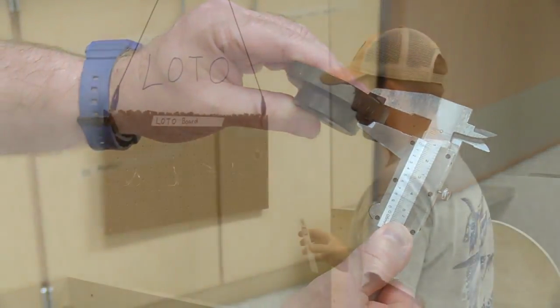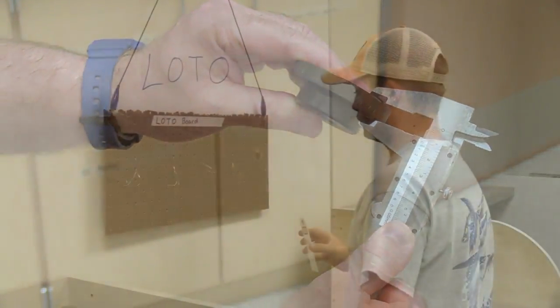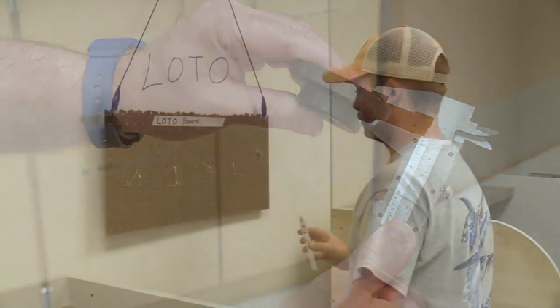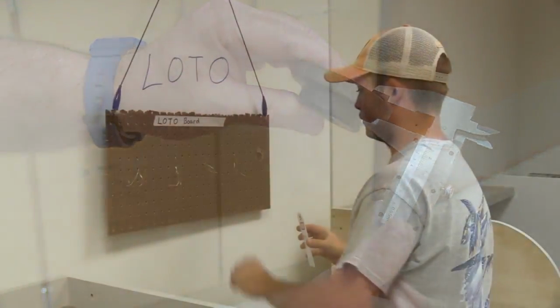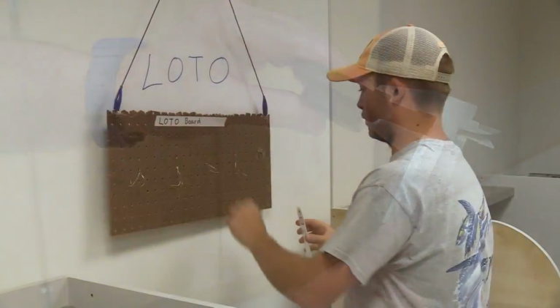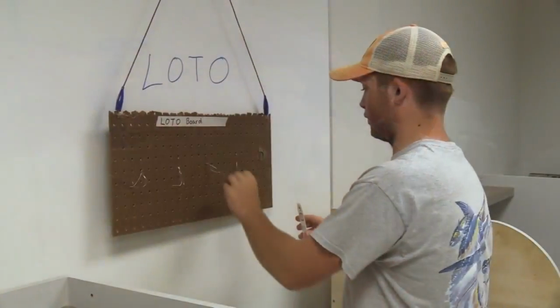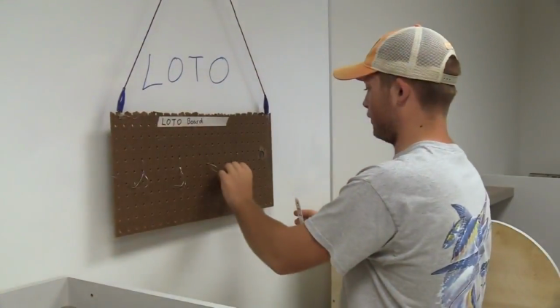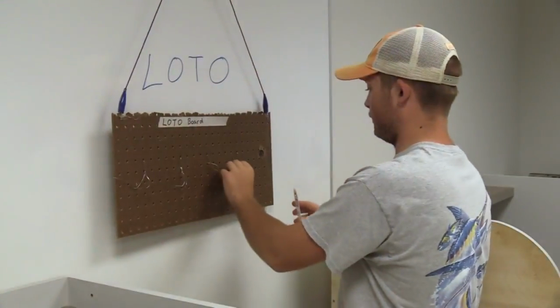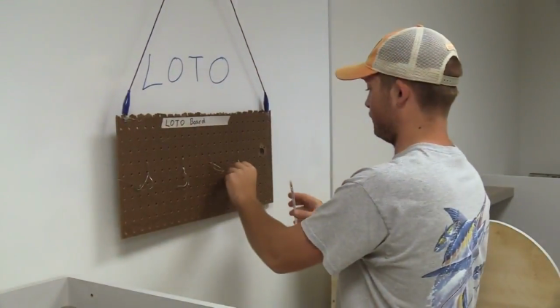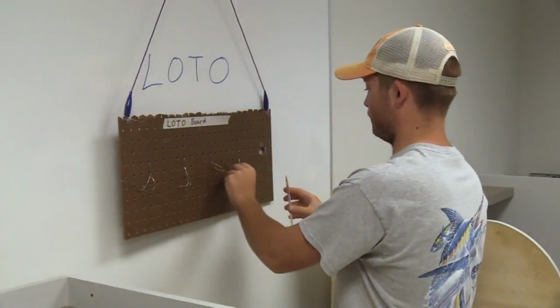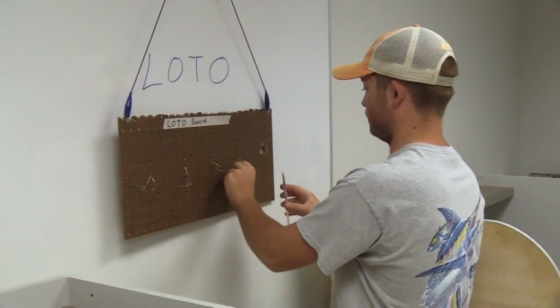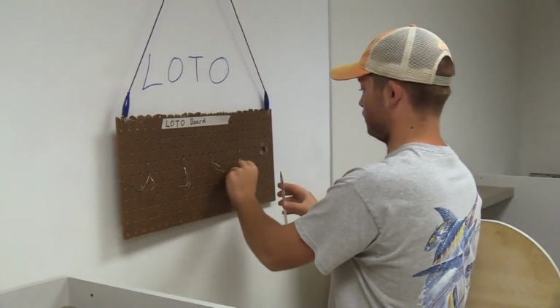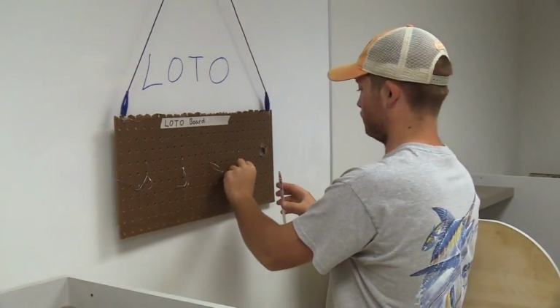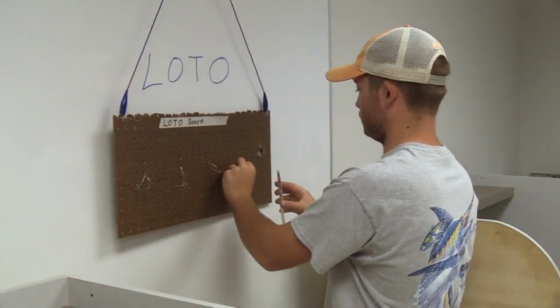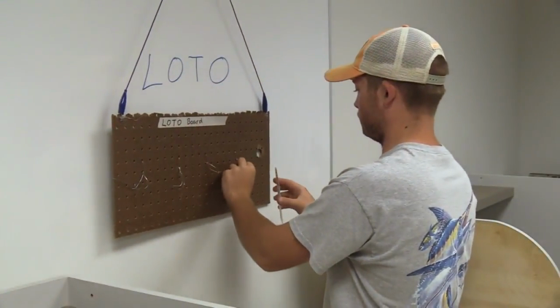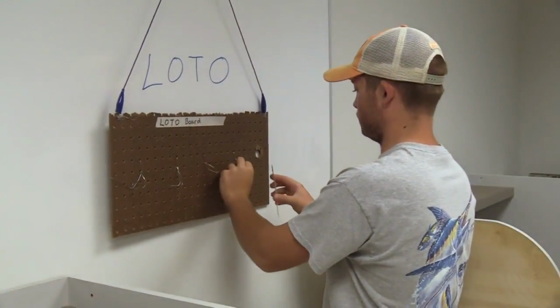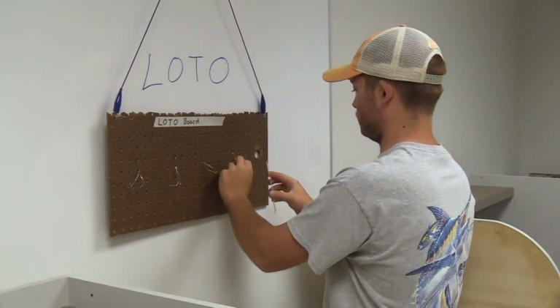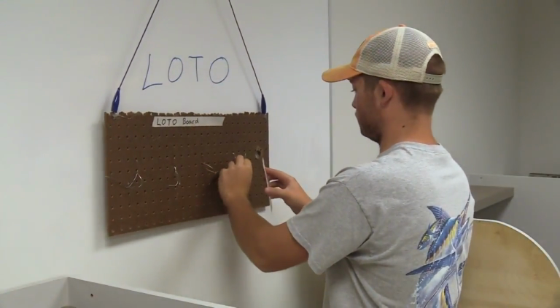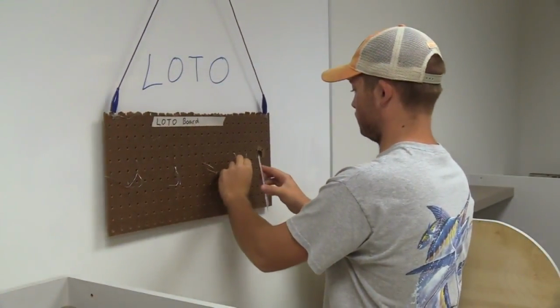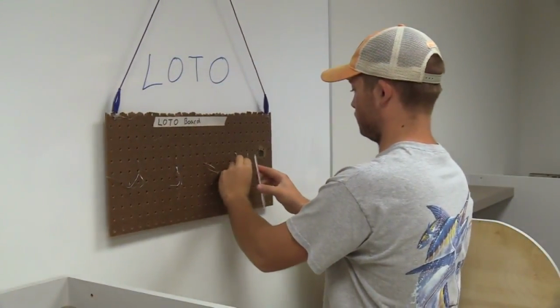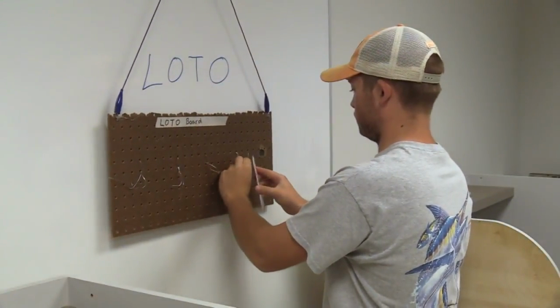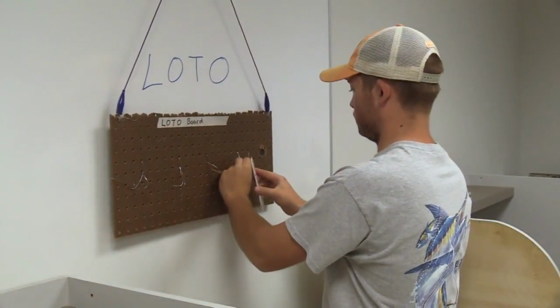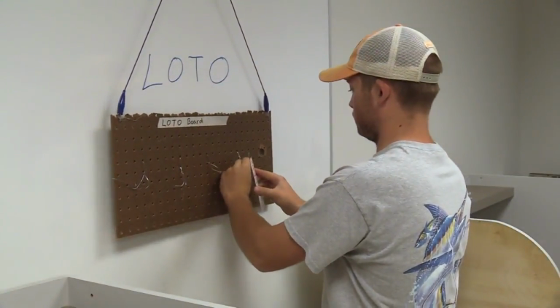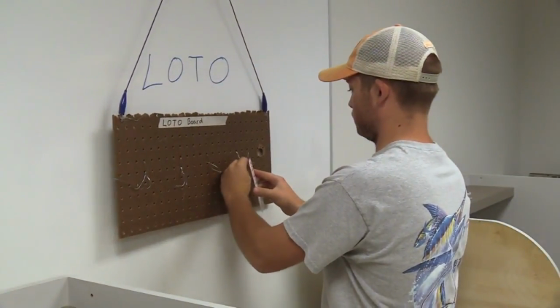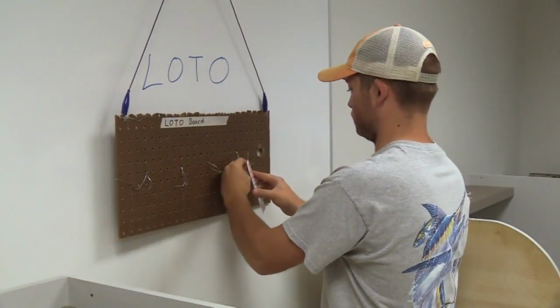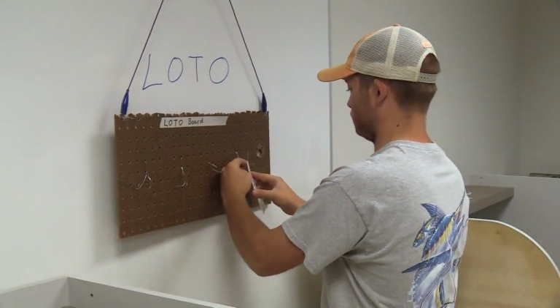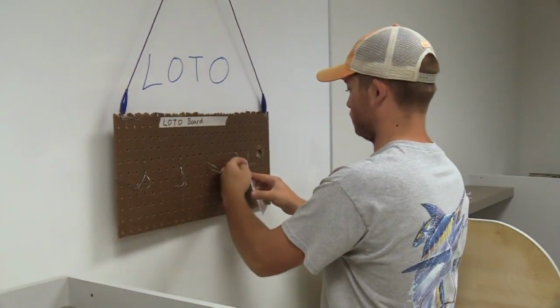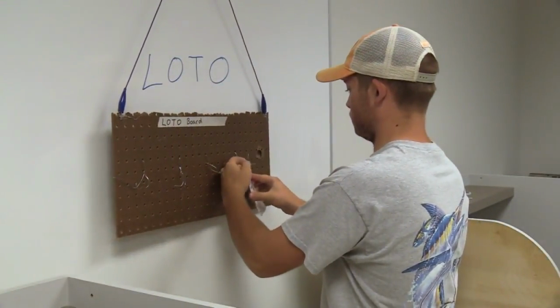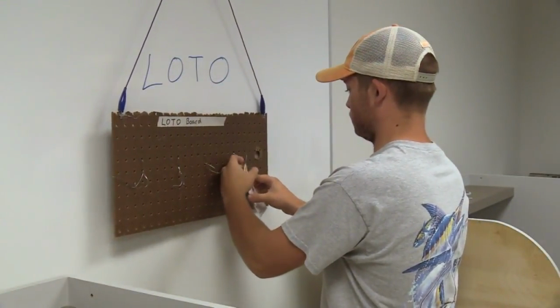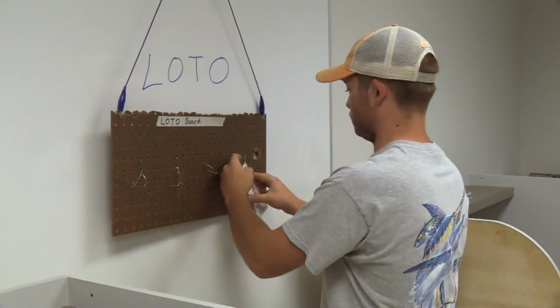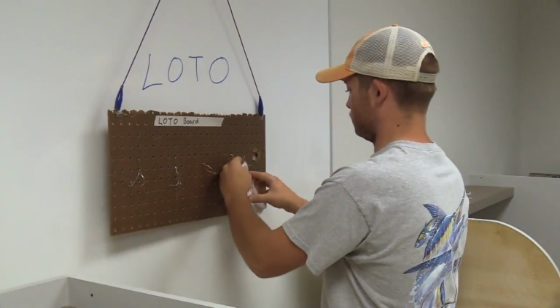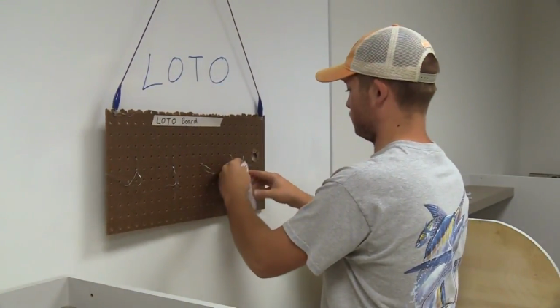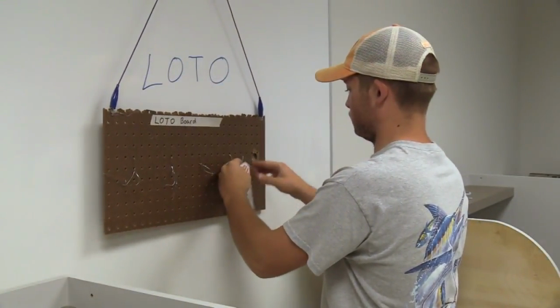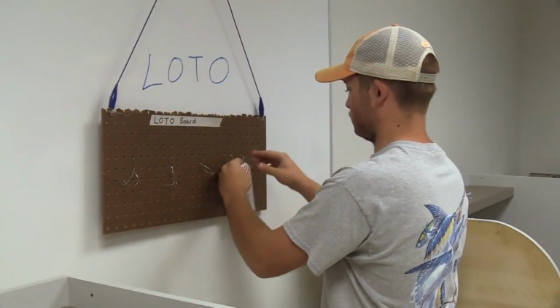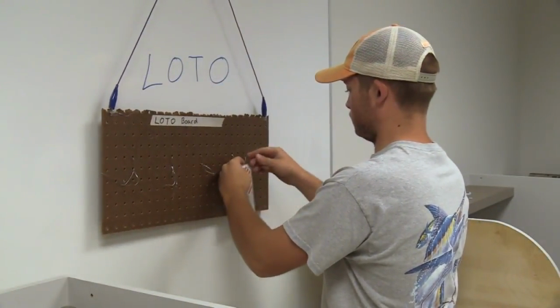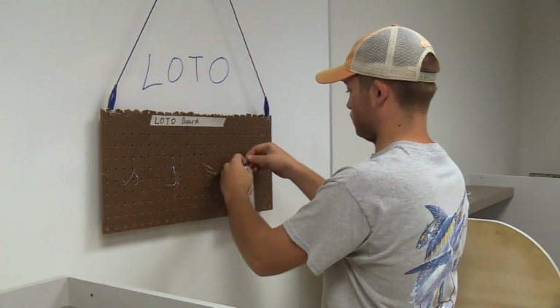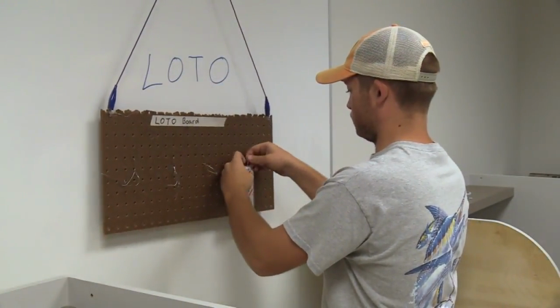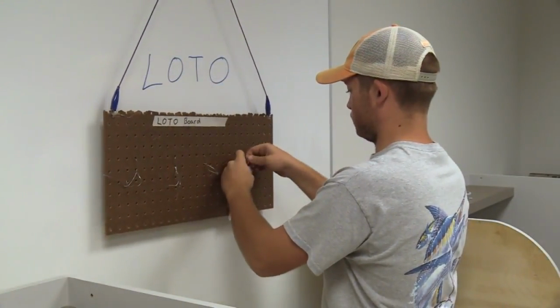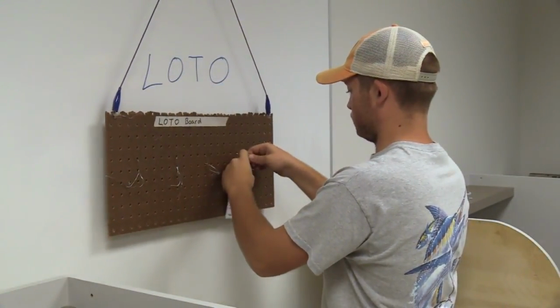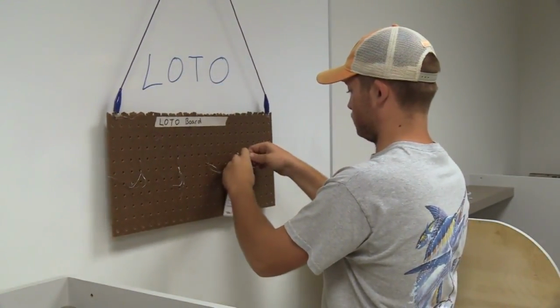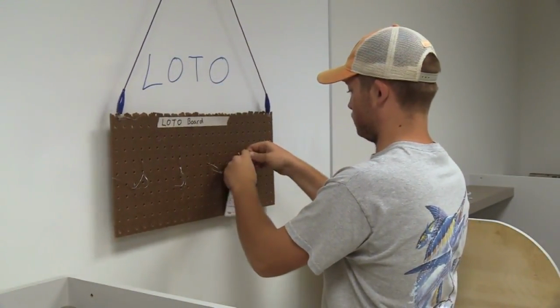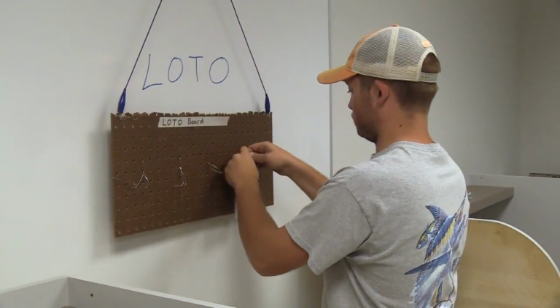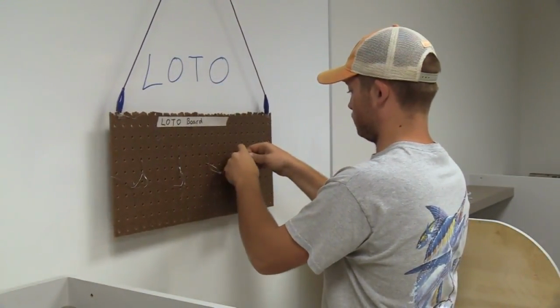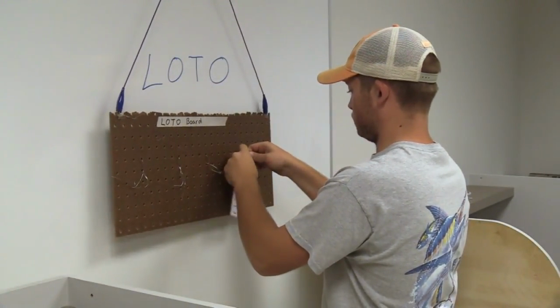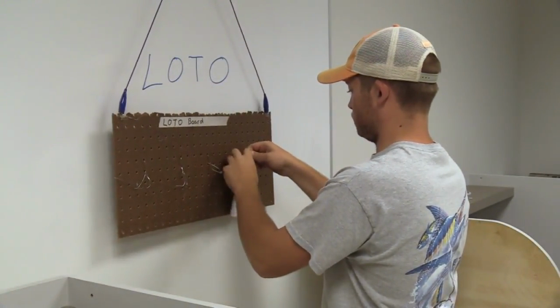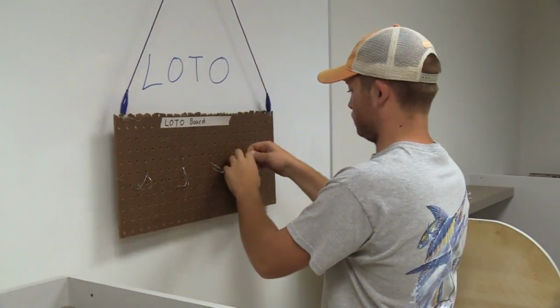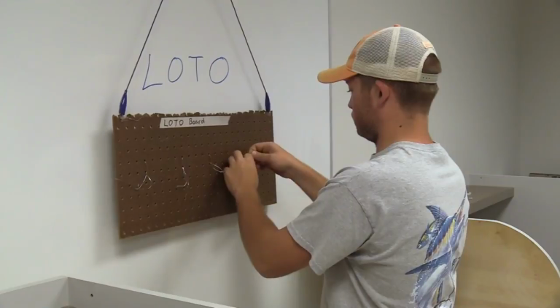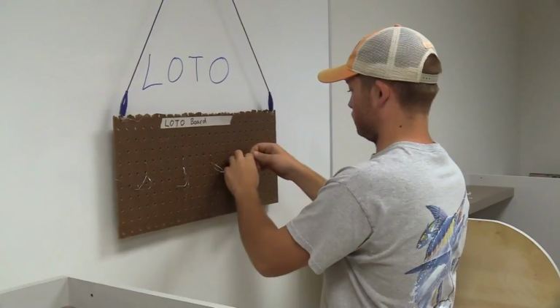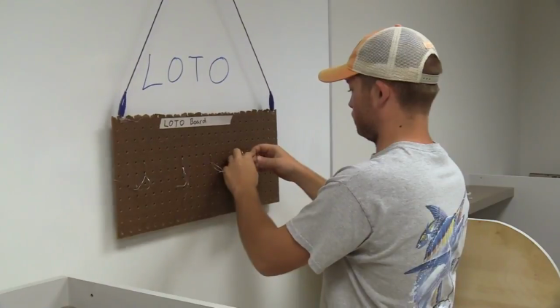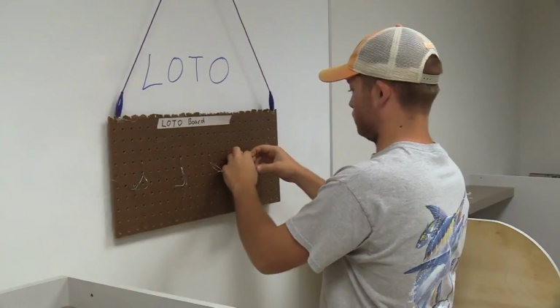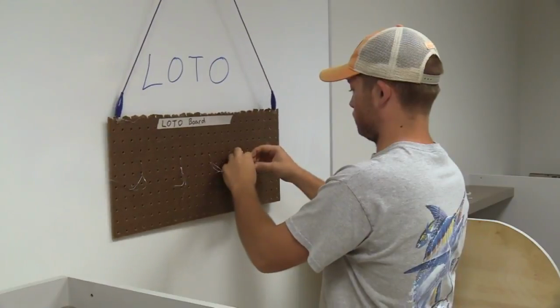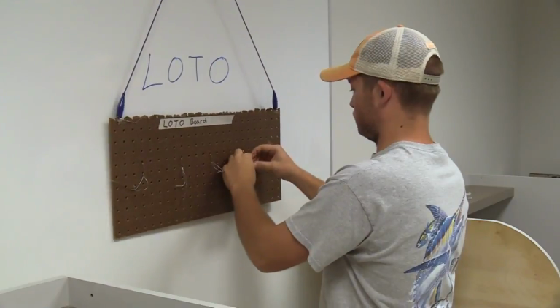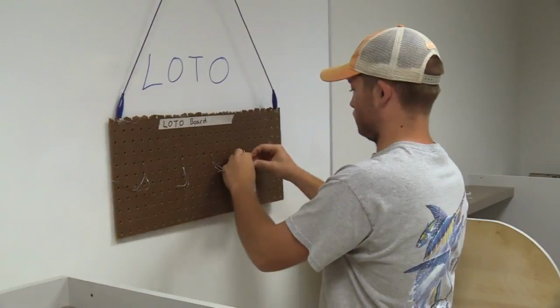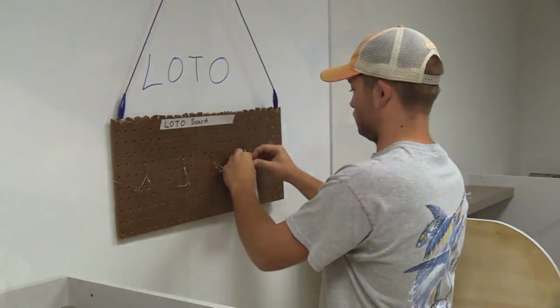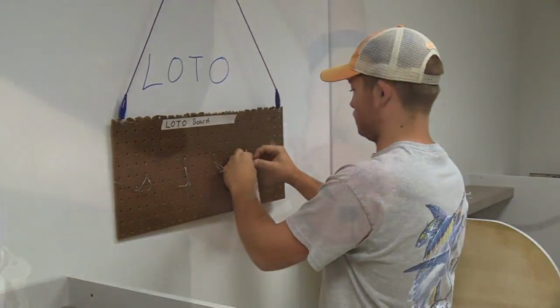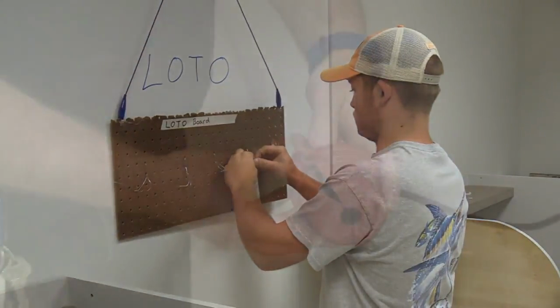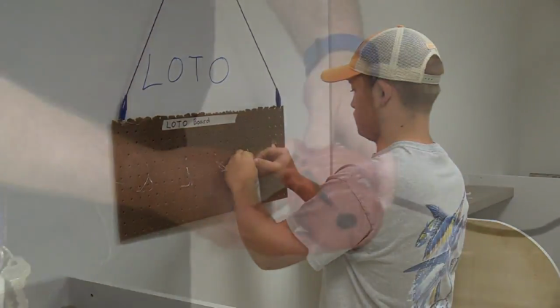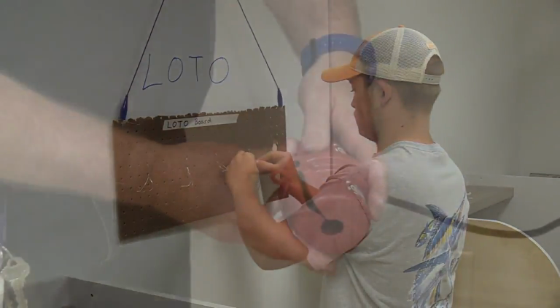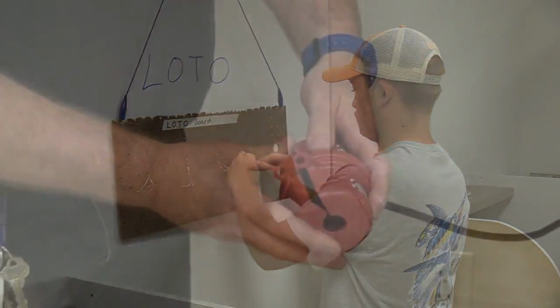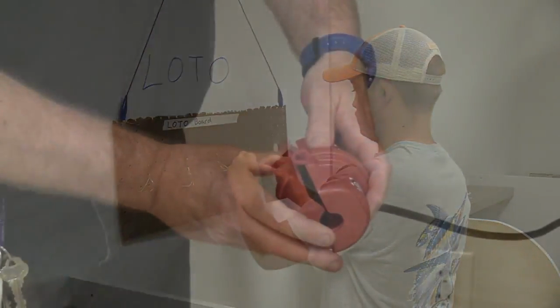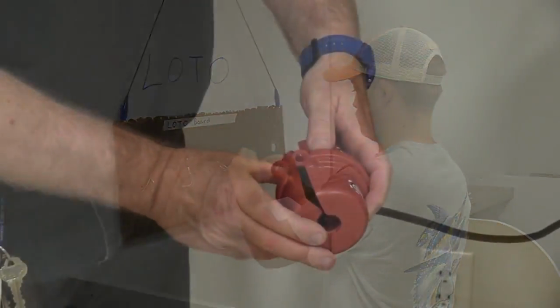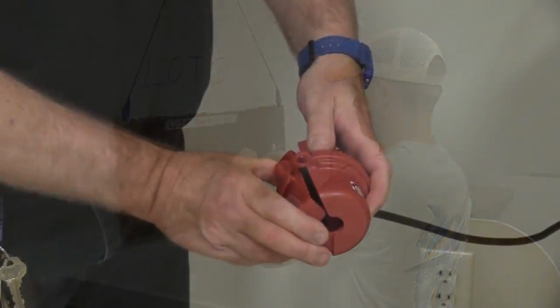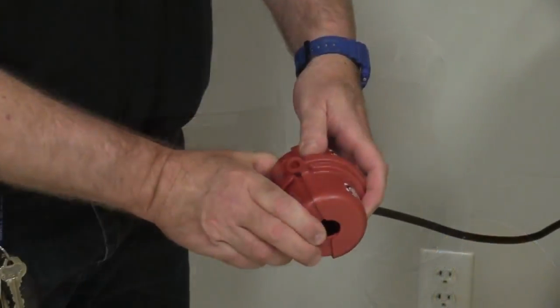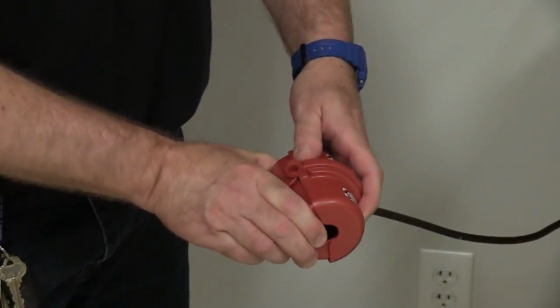Electrical theory, electrical safety, procedure writing and following procedures are a continual process here in the Mechatronics program.